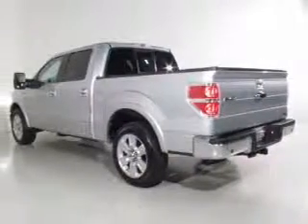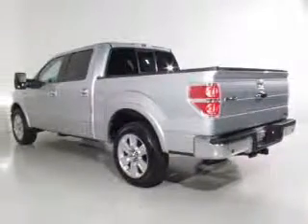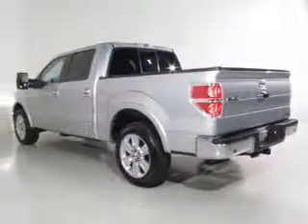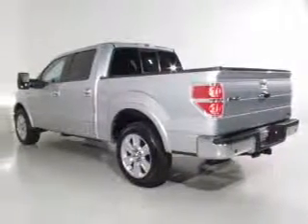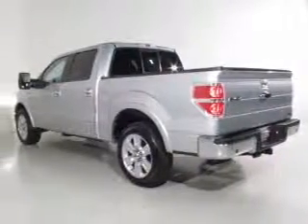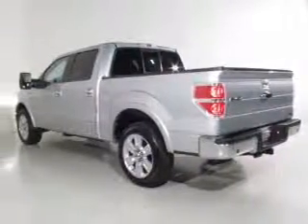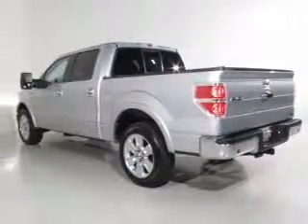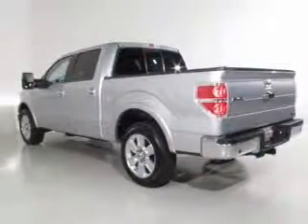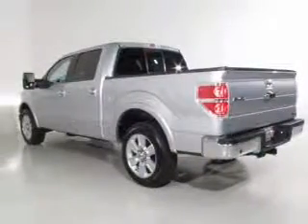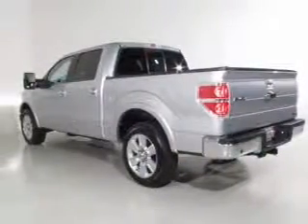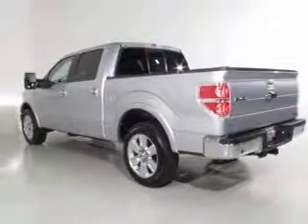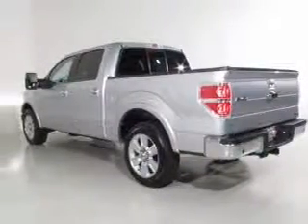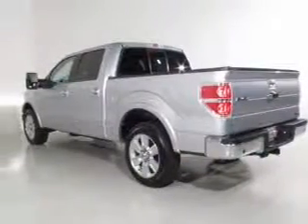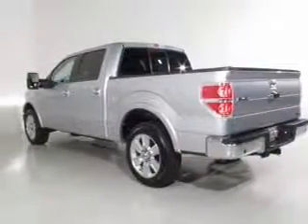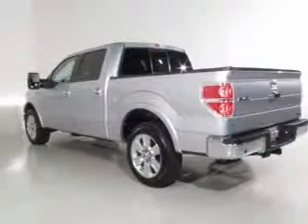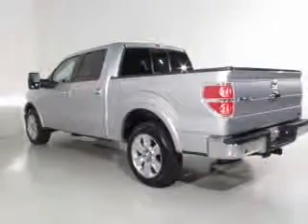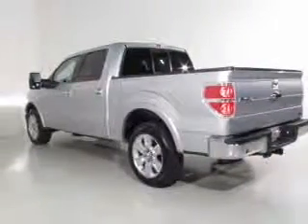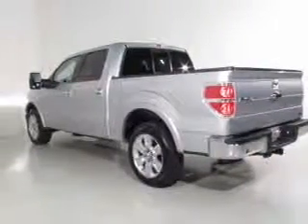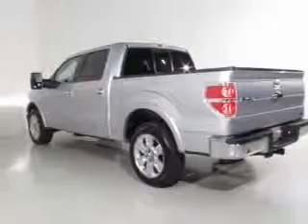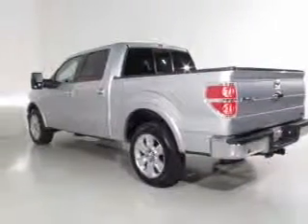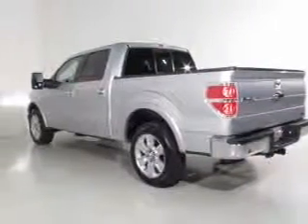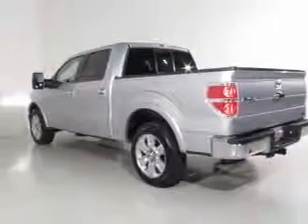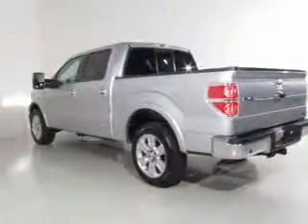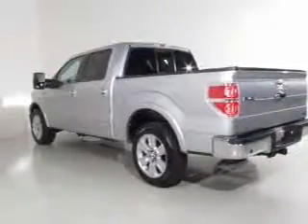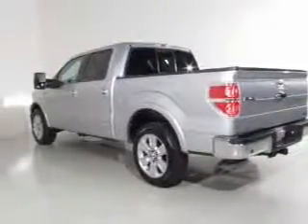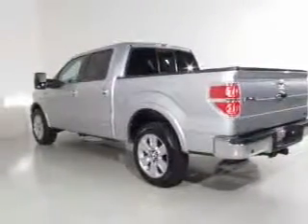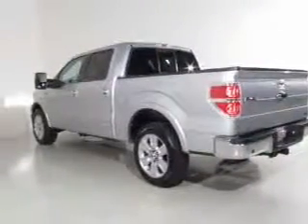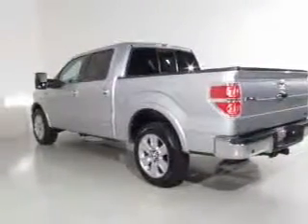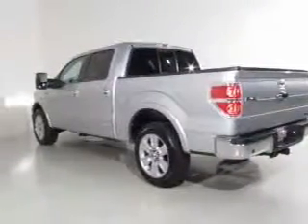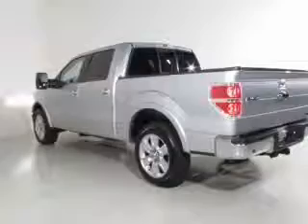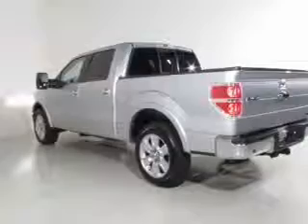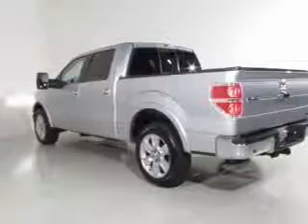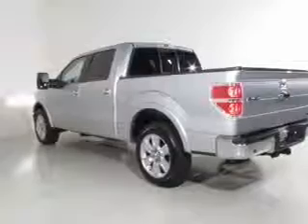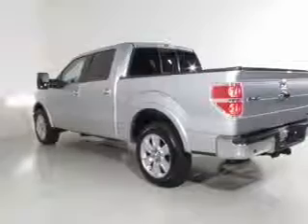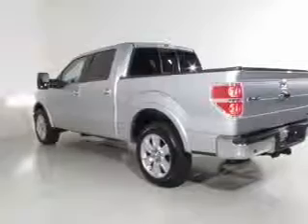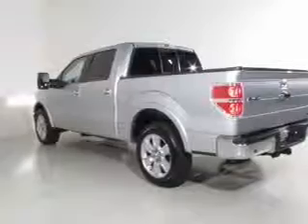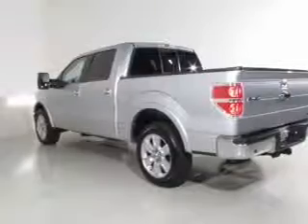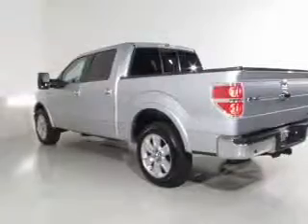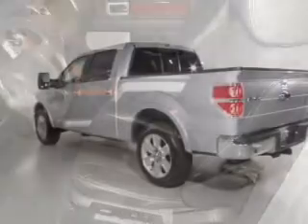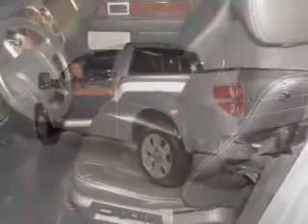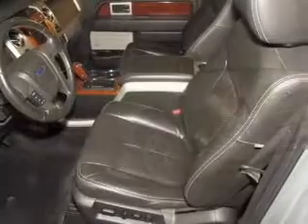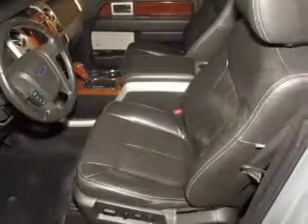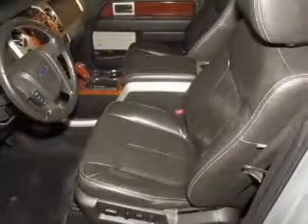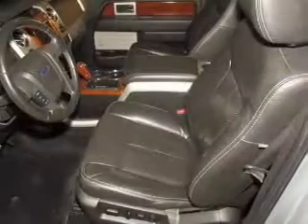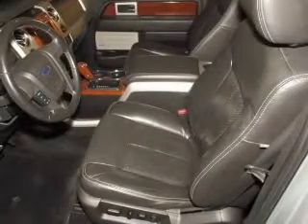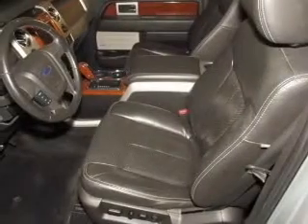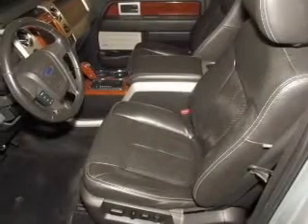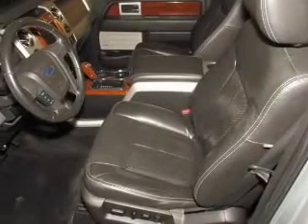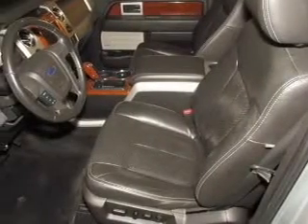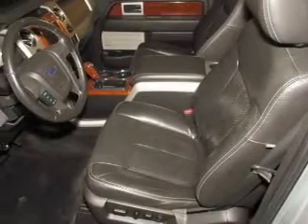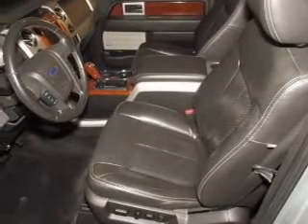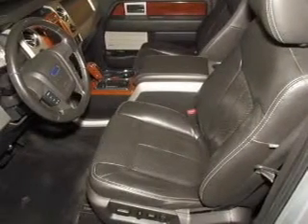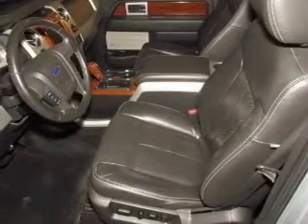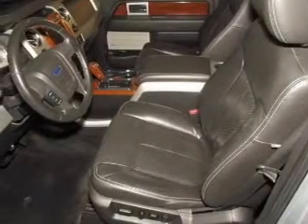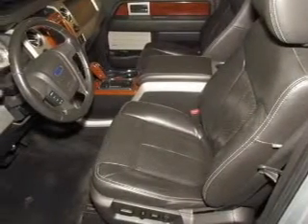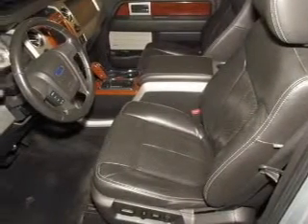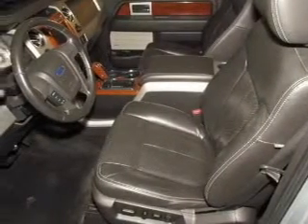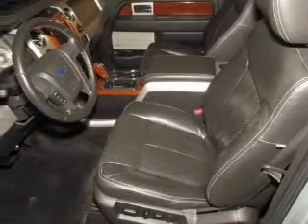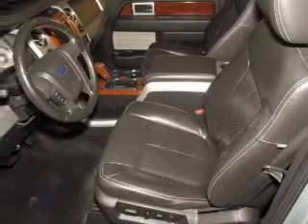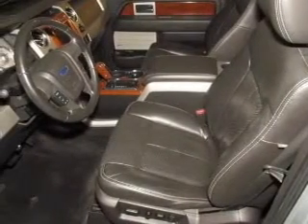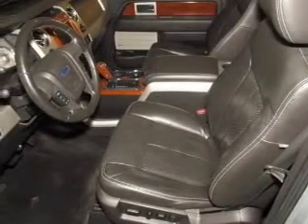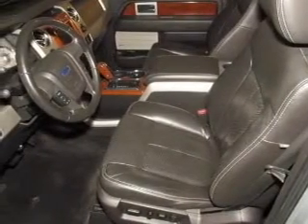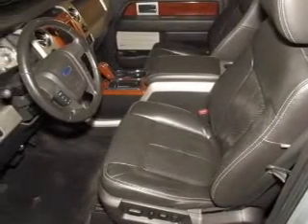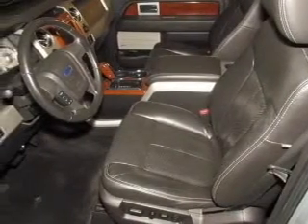power door locks, power windows, an AM-FM stereo, a satellite radio, power mirrors, power steering.